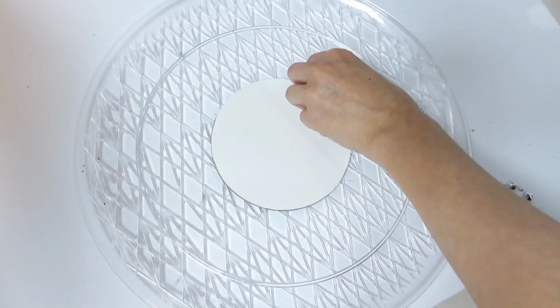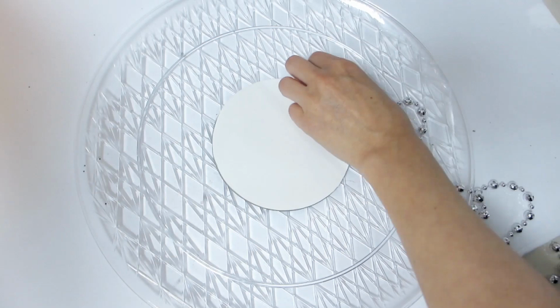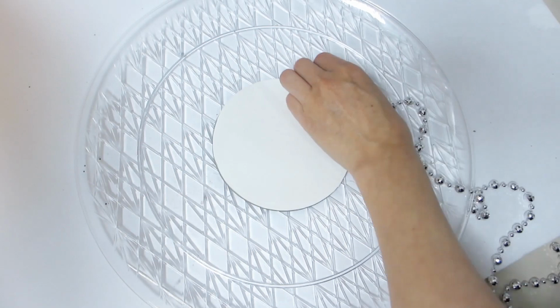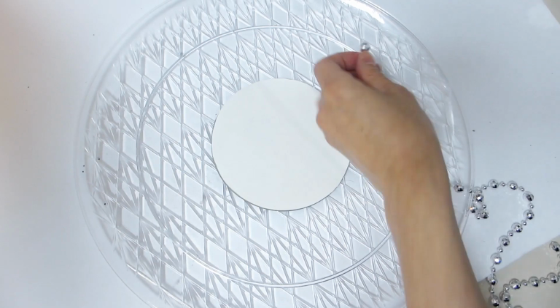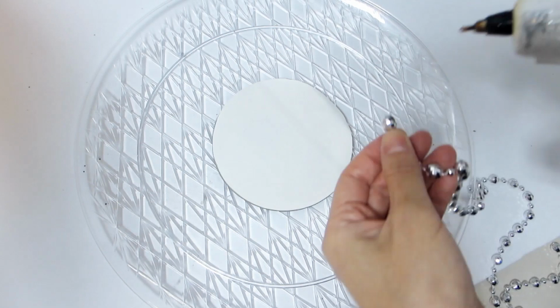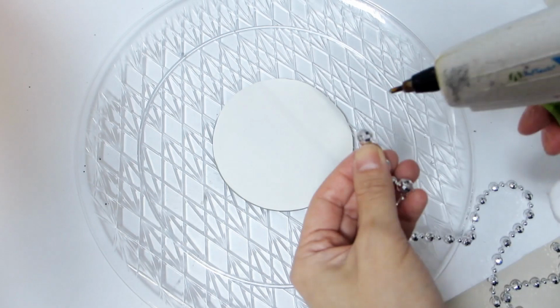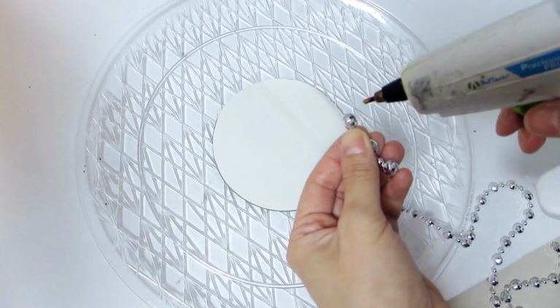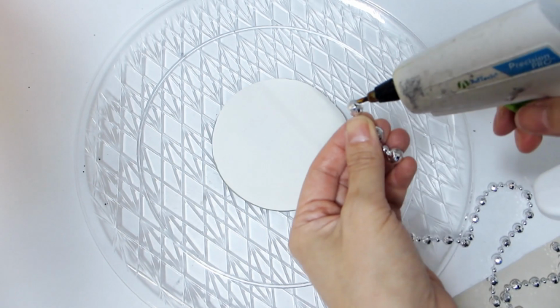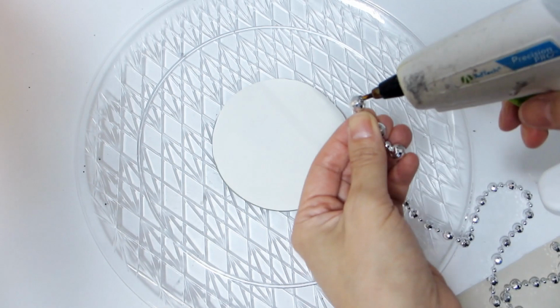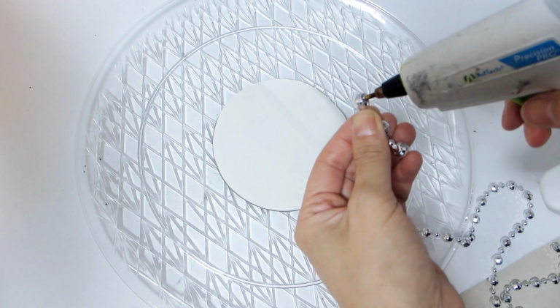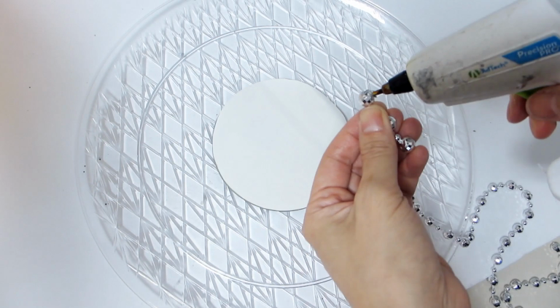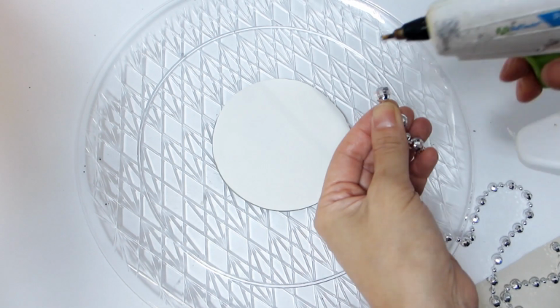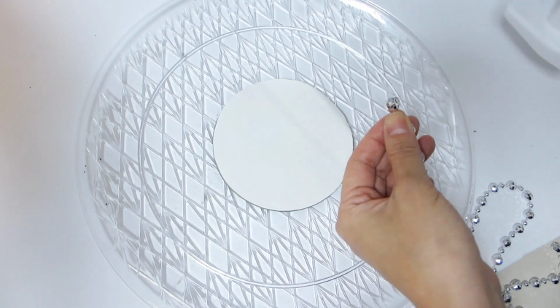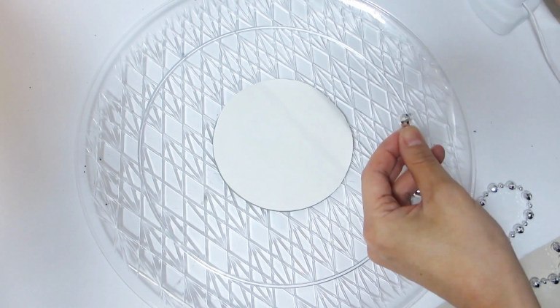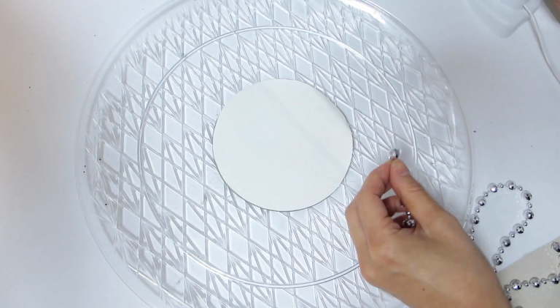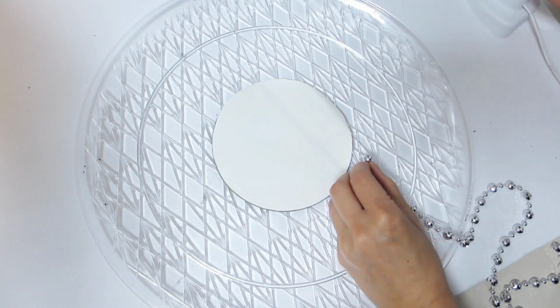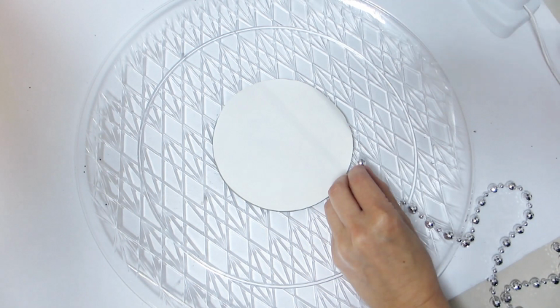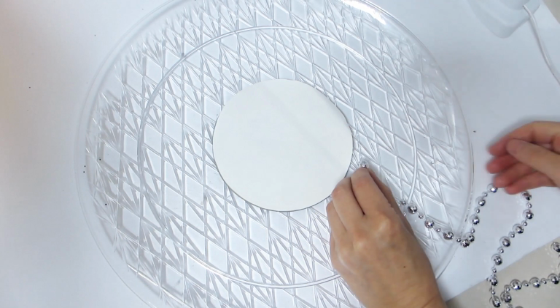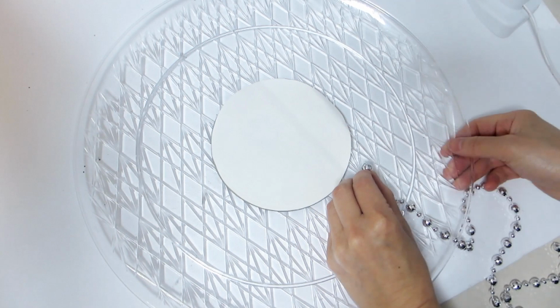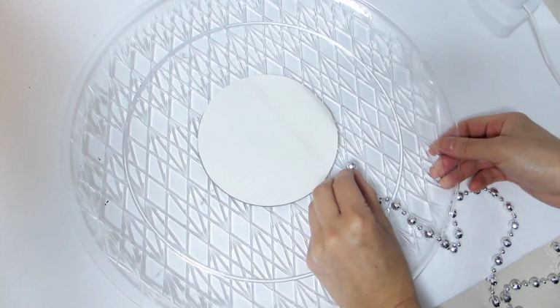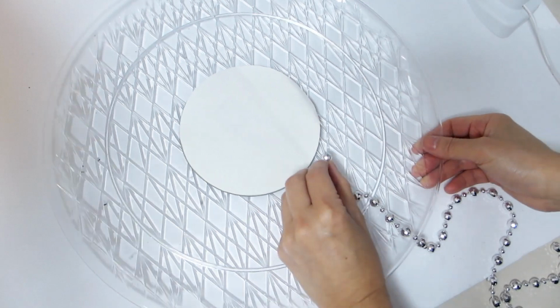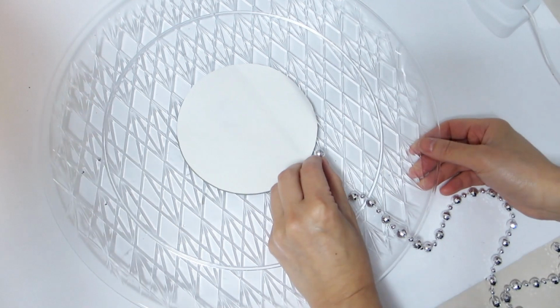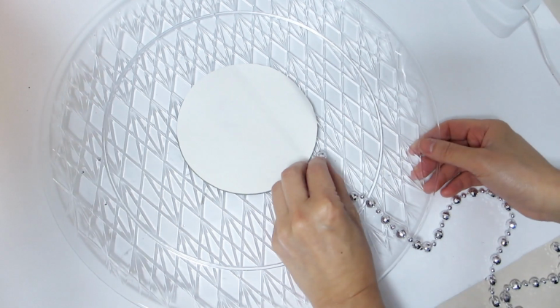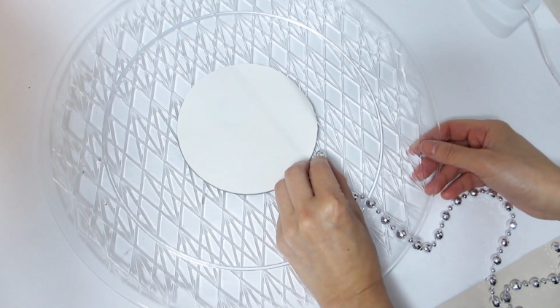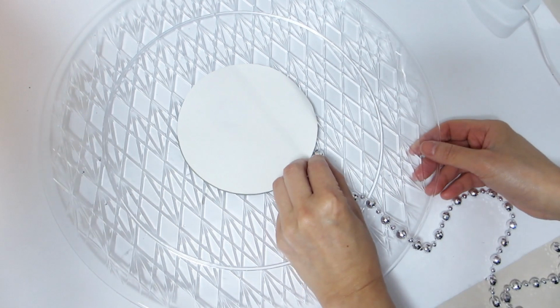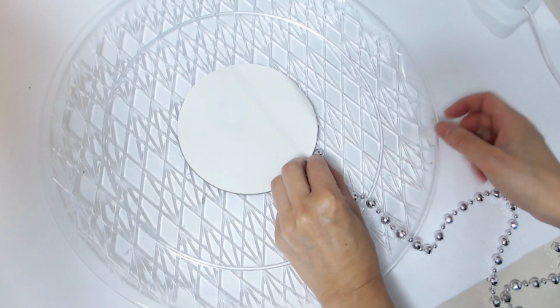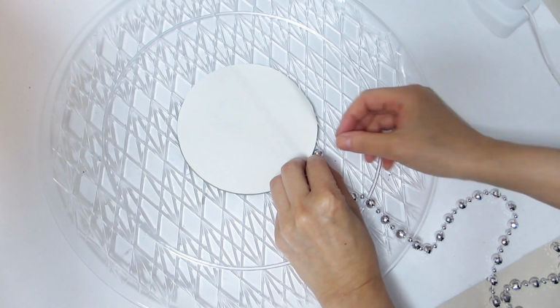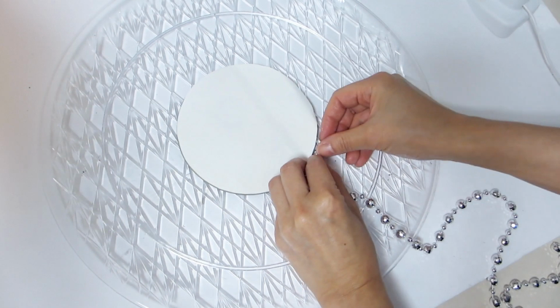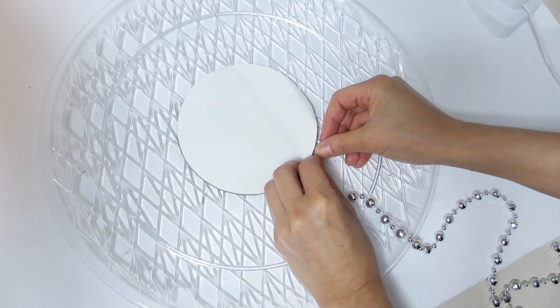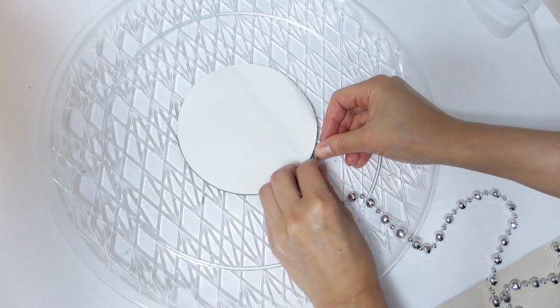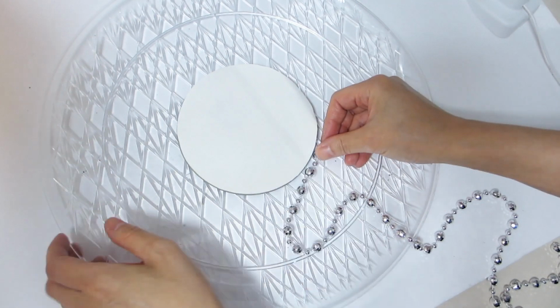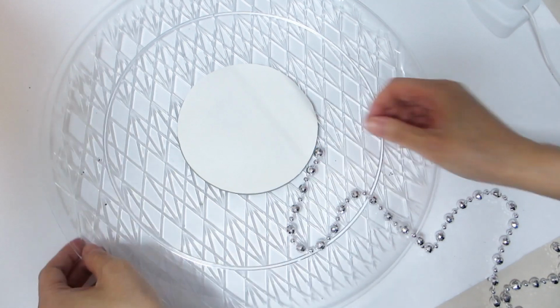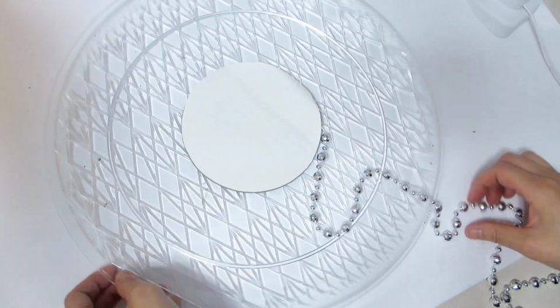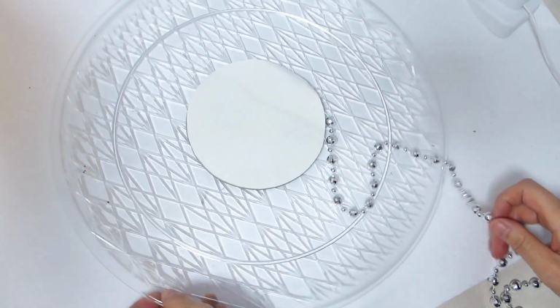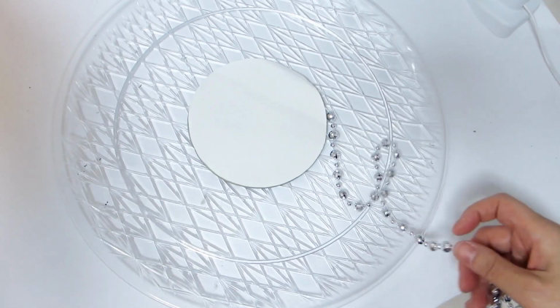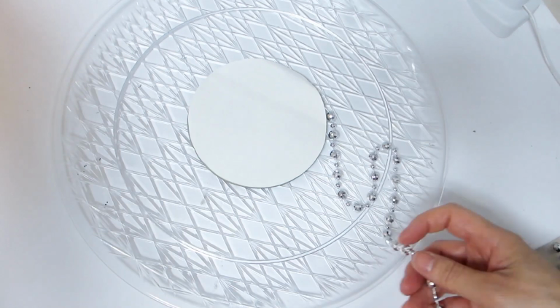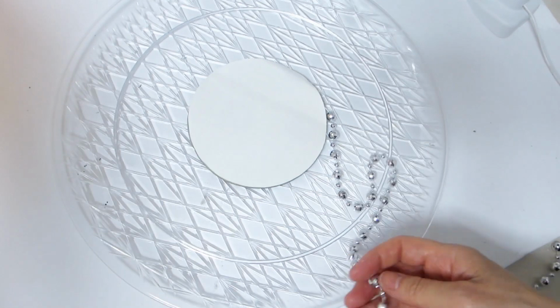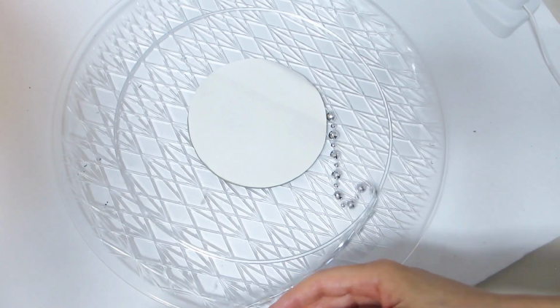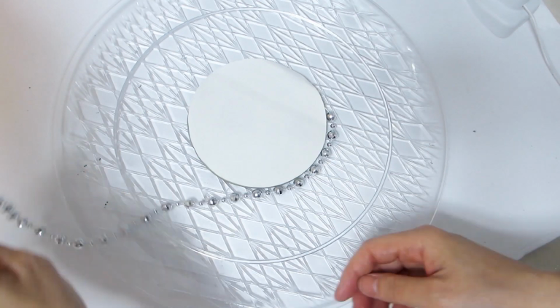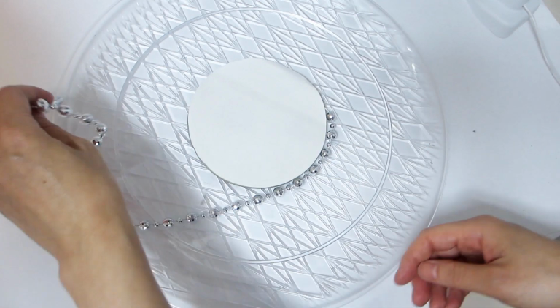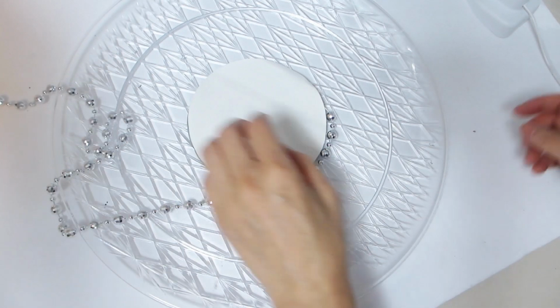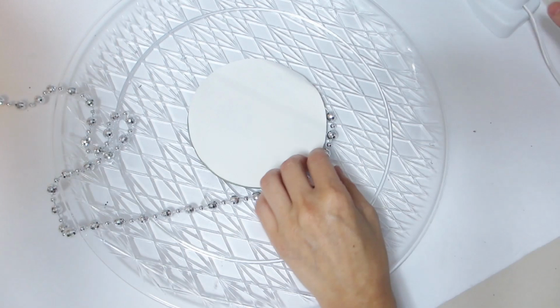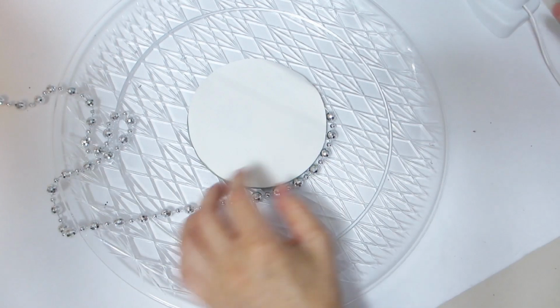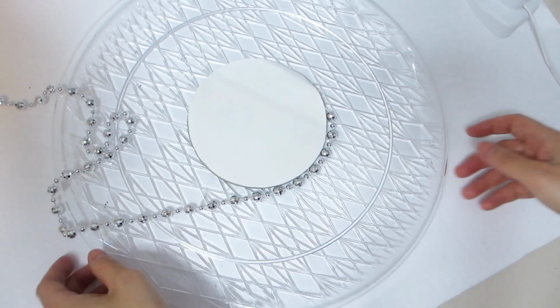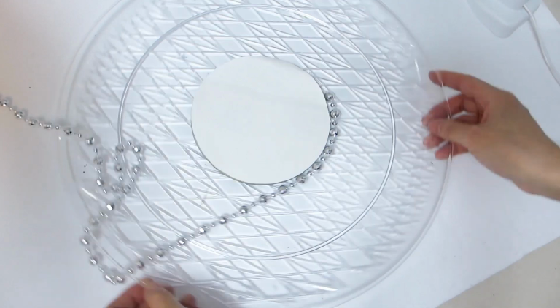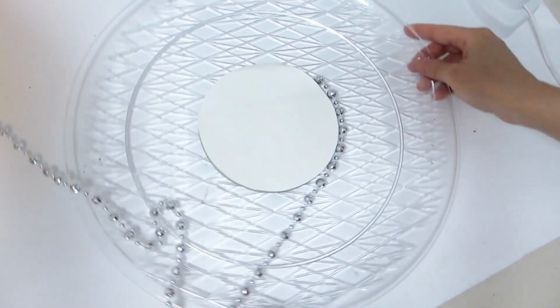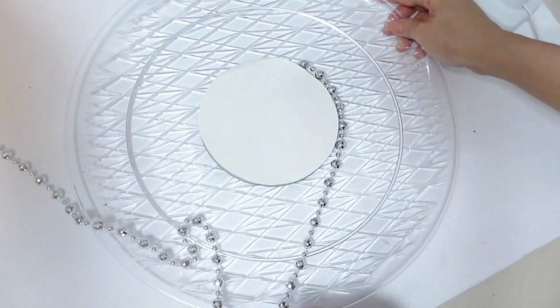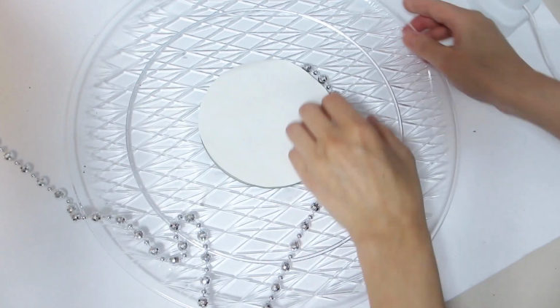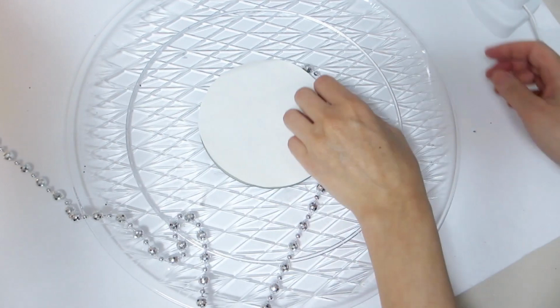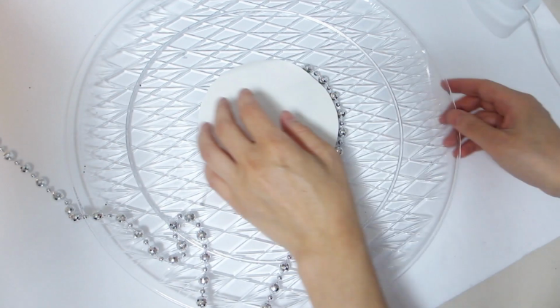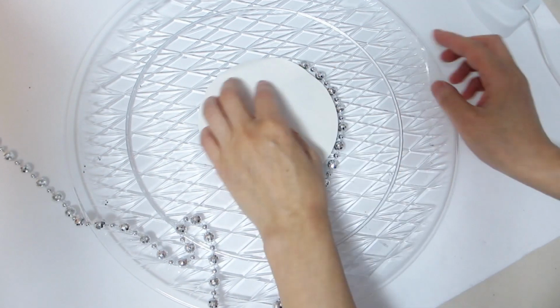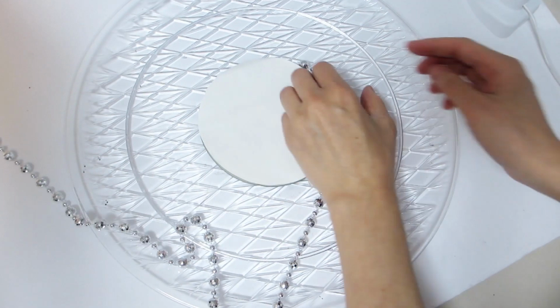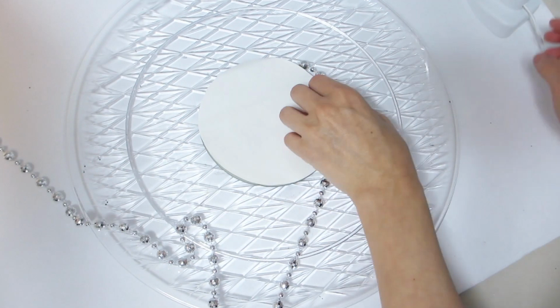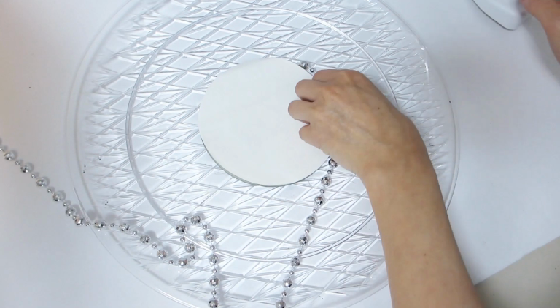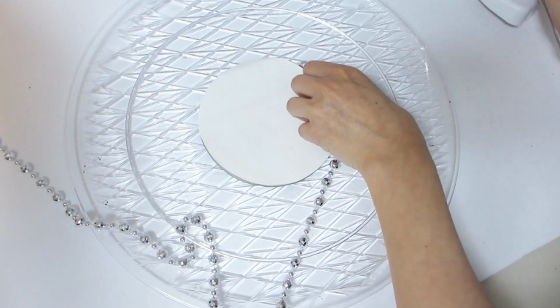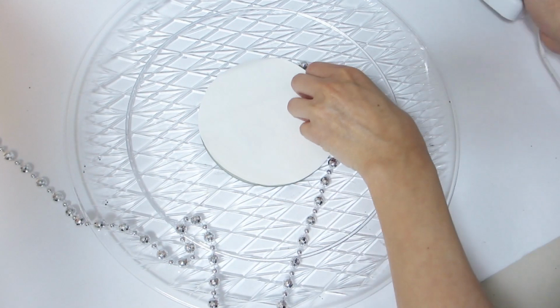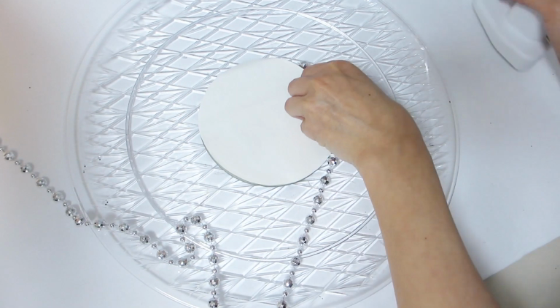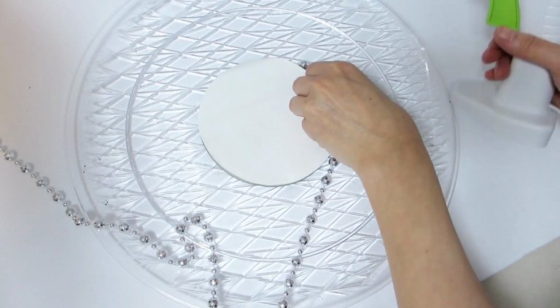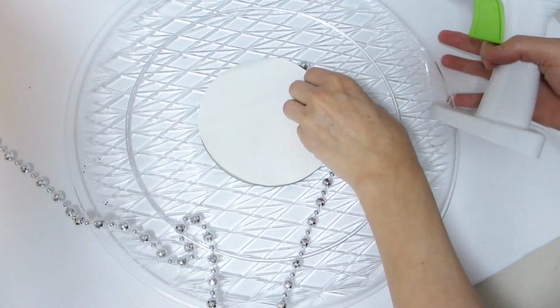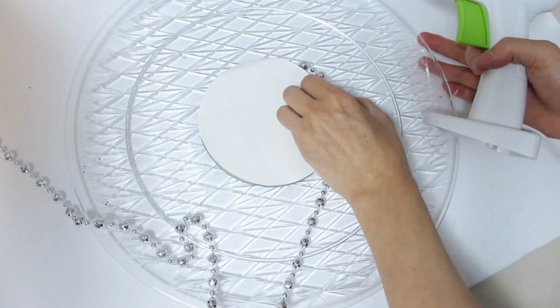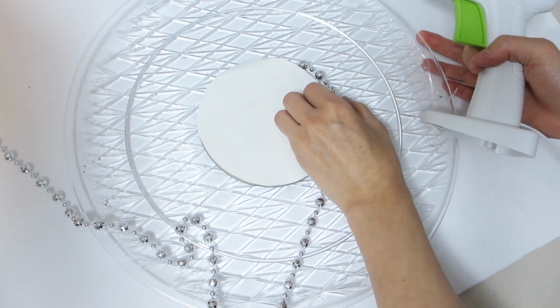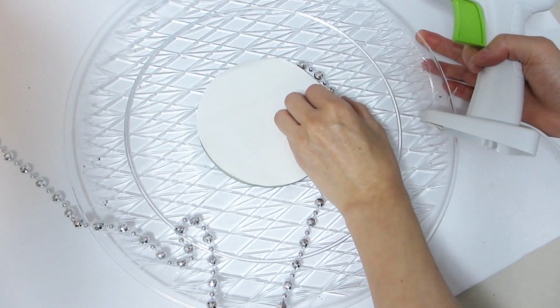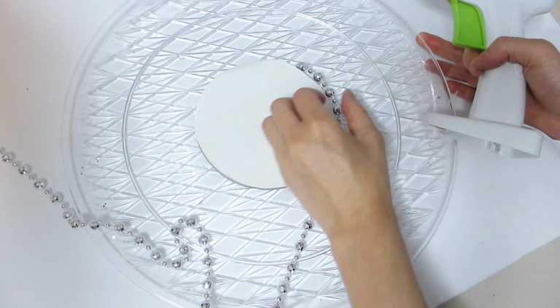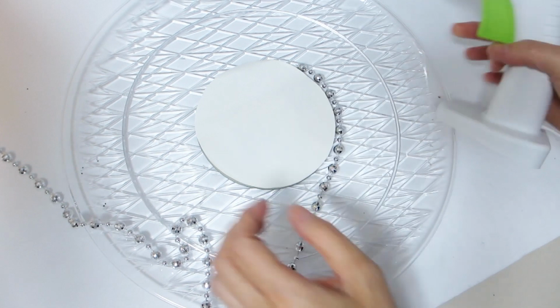Using some hot glue, adhere a string of silver beaded necklace creating a border around the mirror. Once done, set the tray aside.